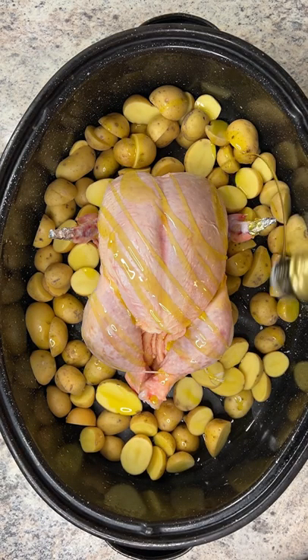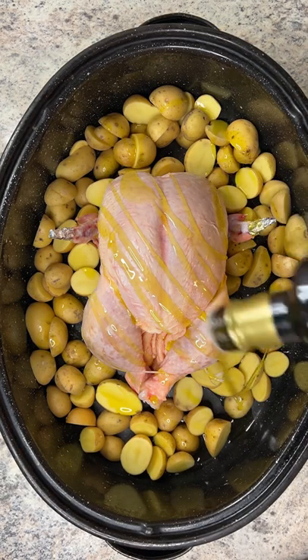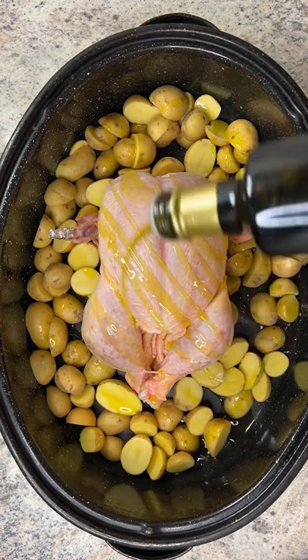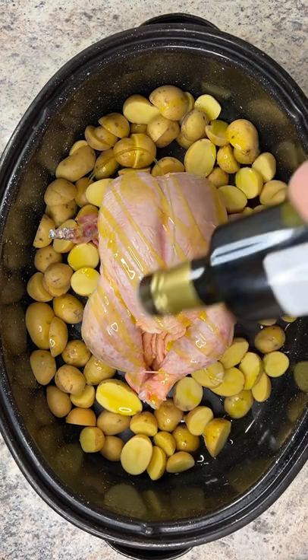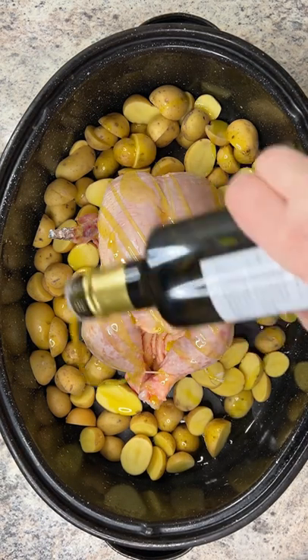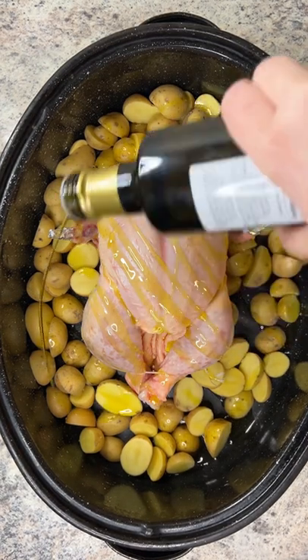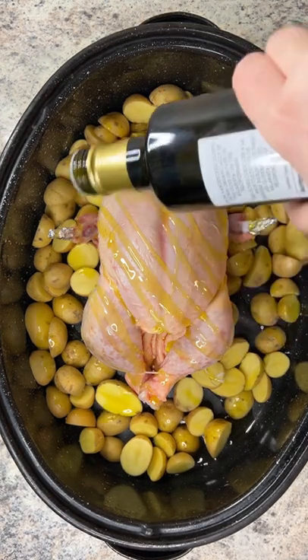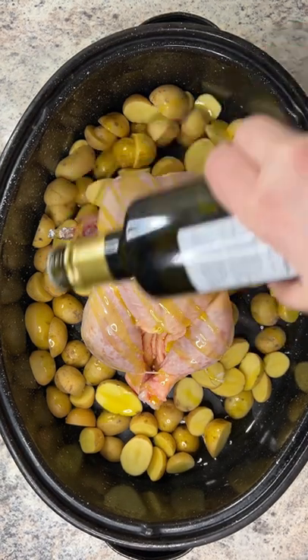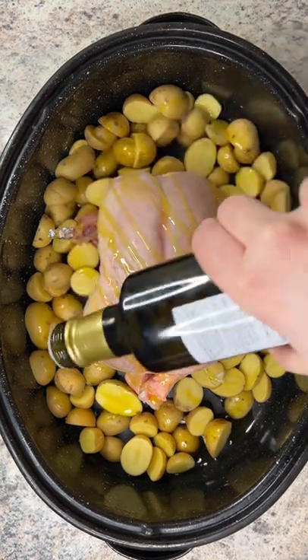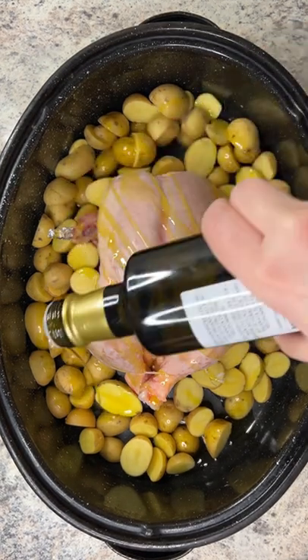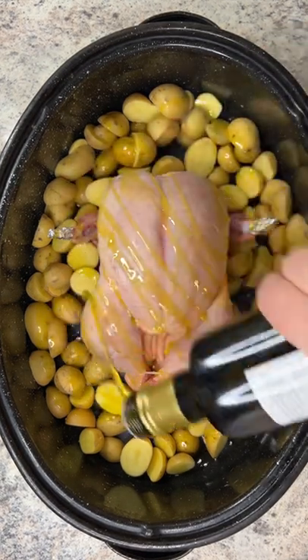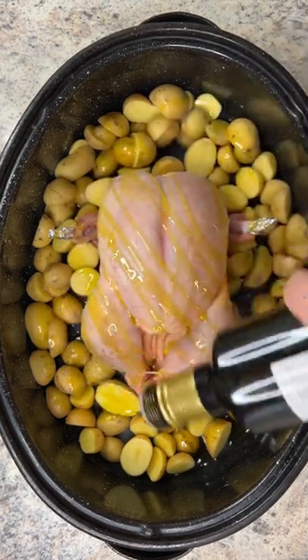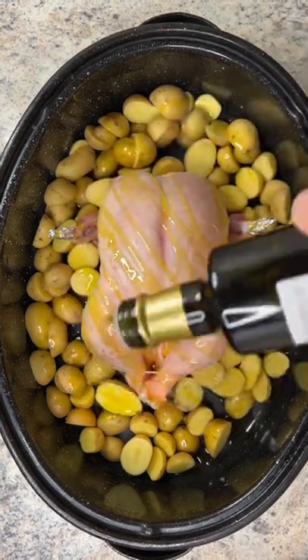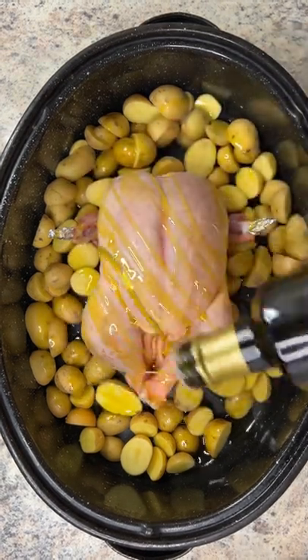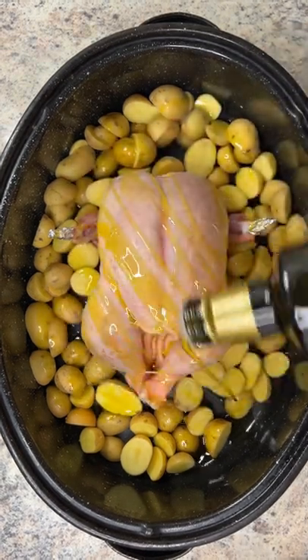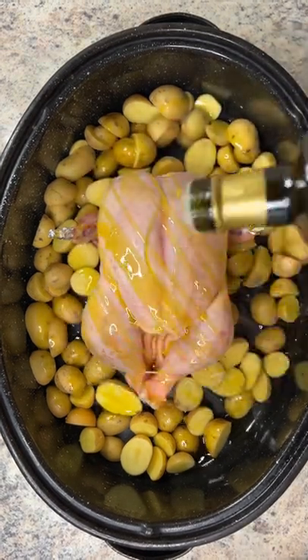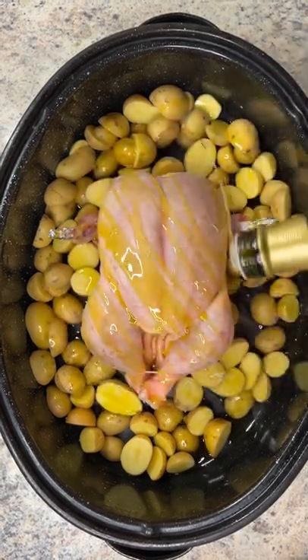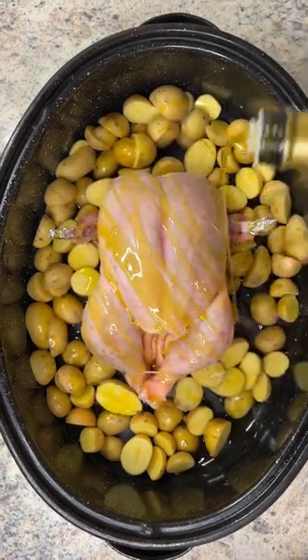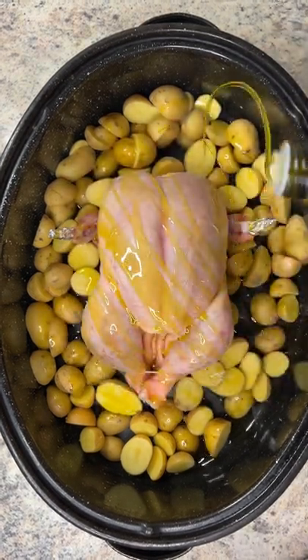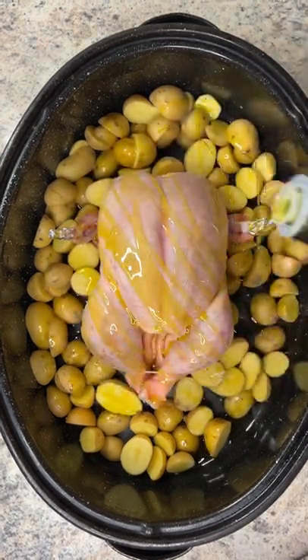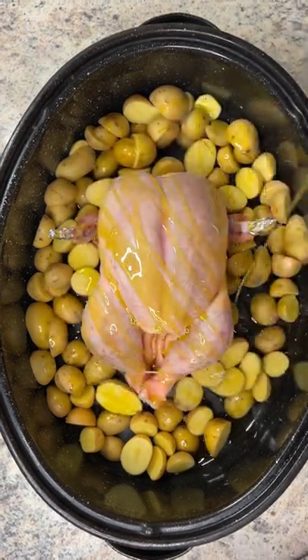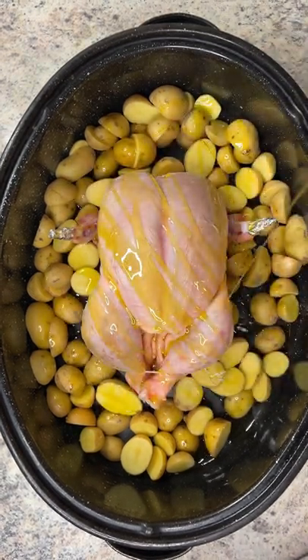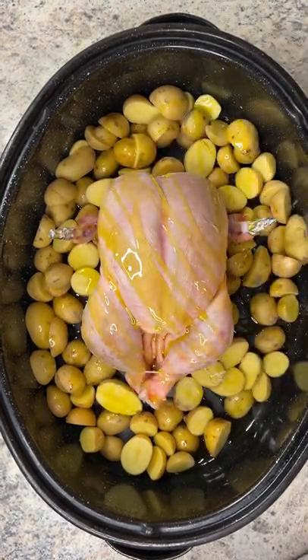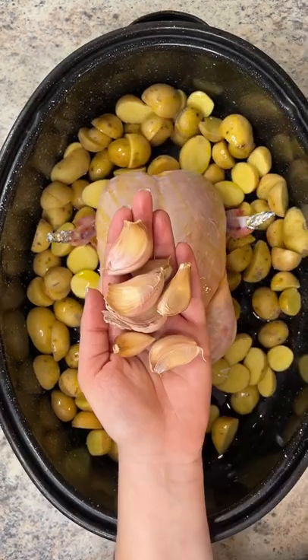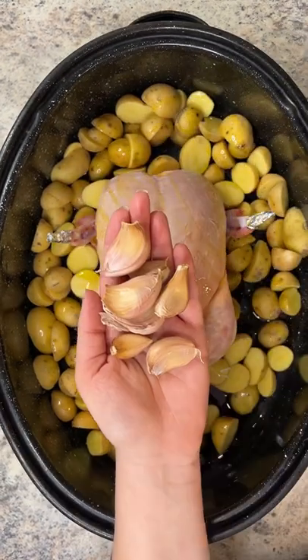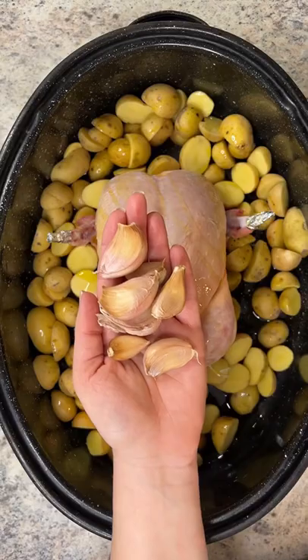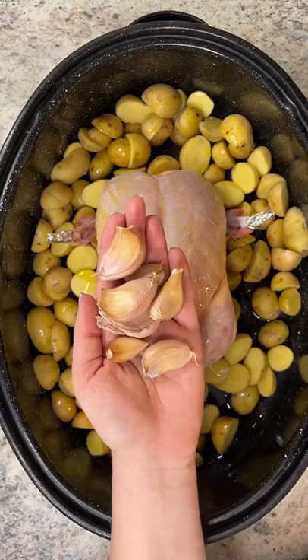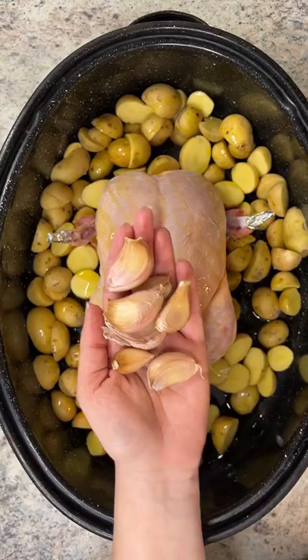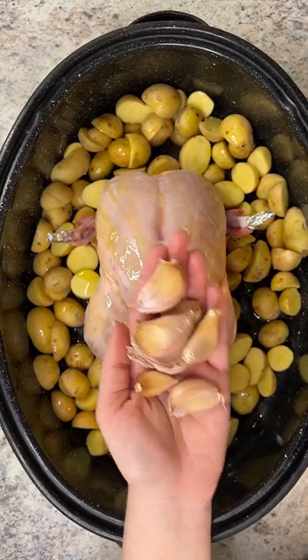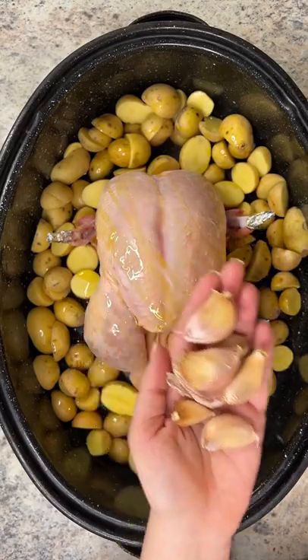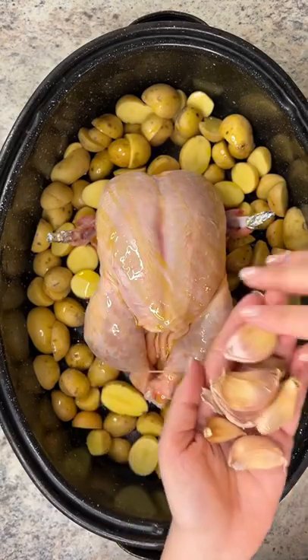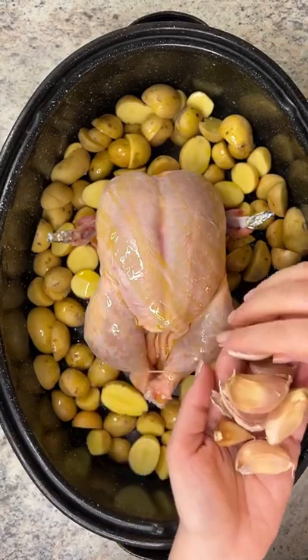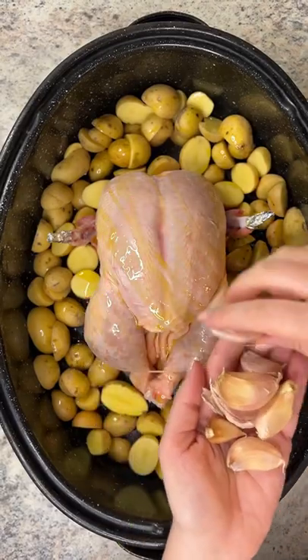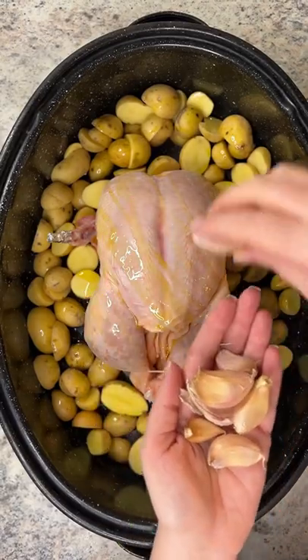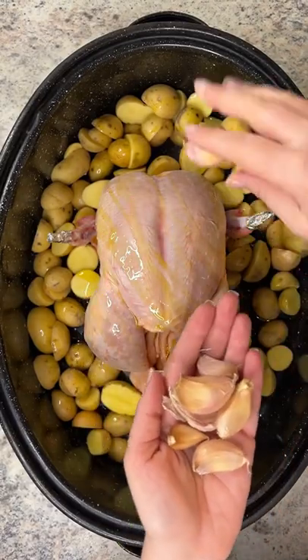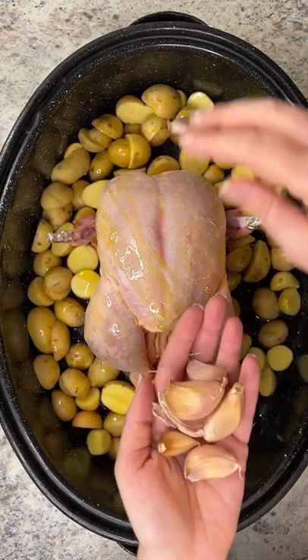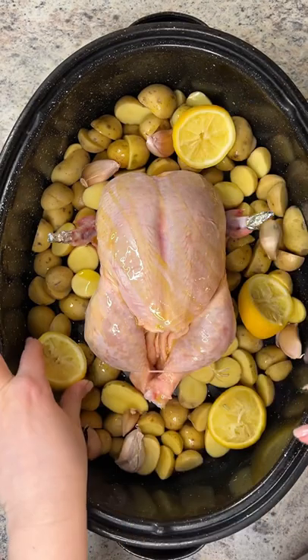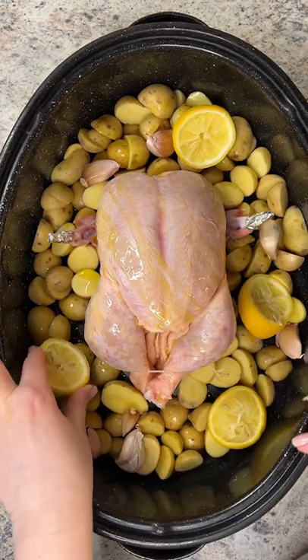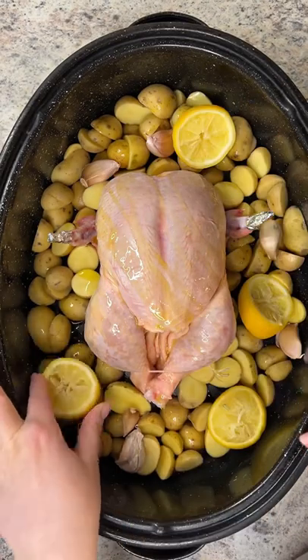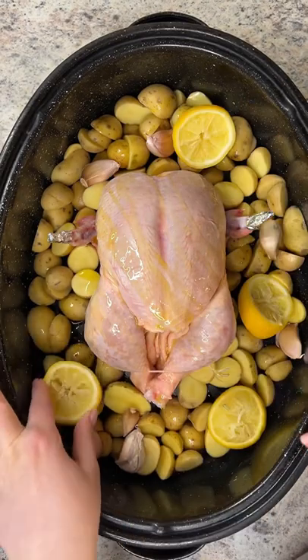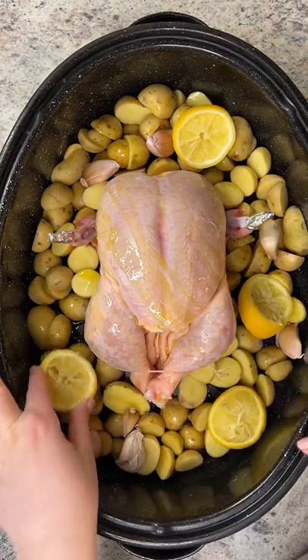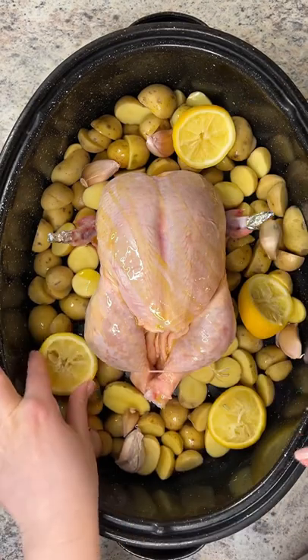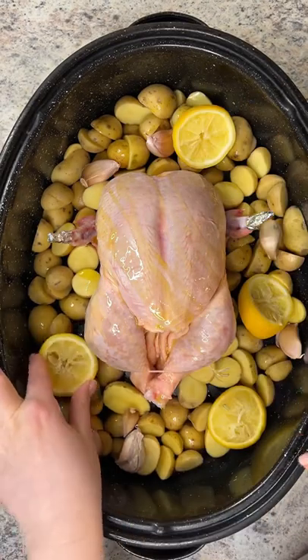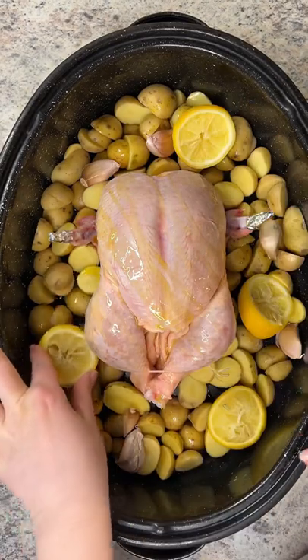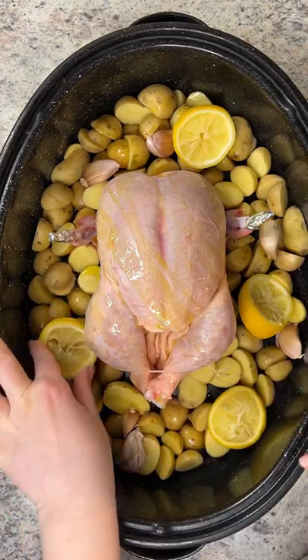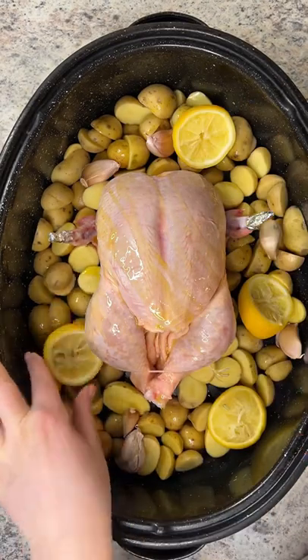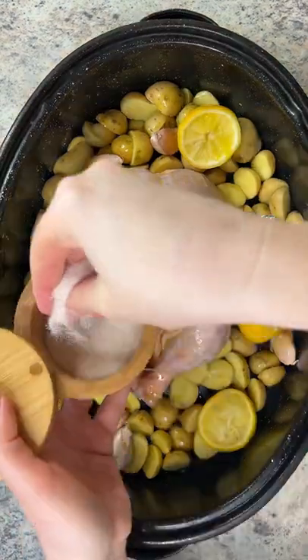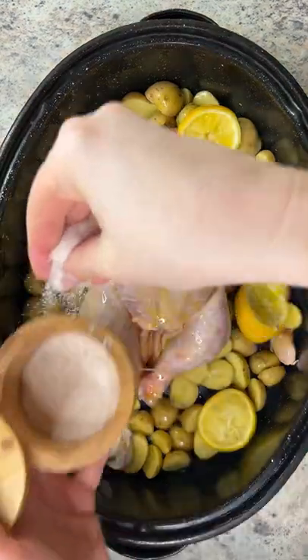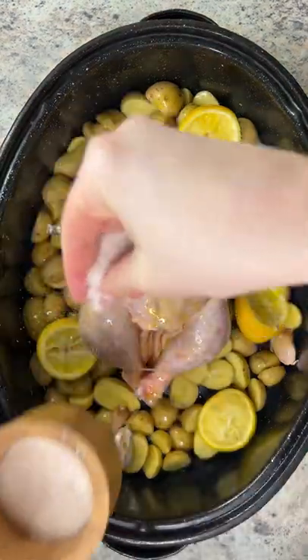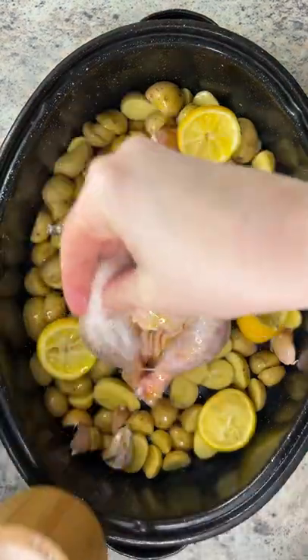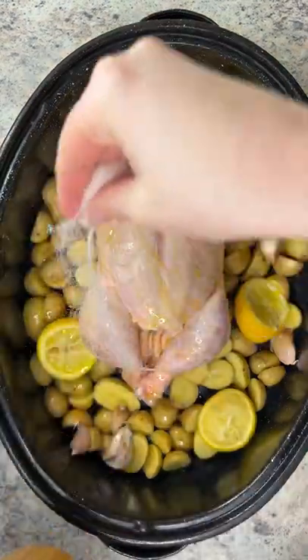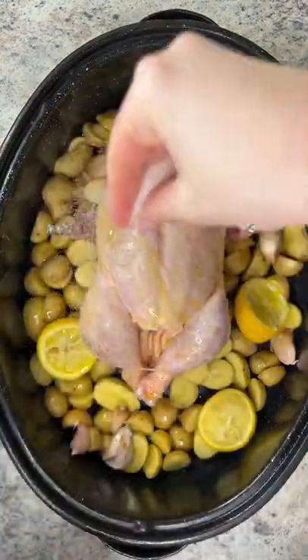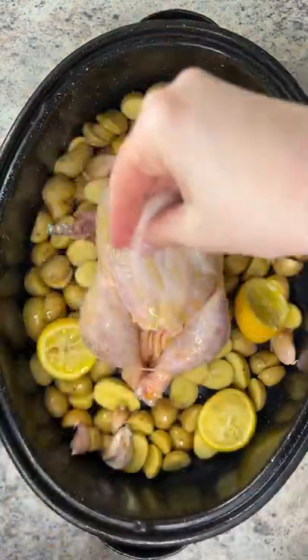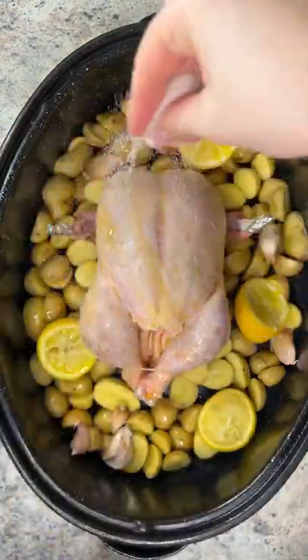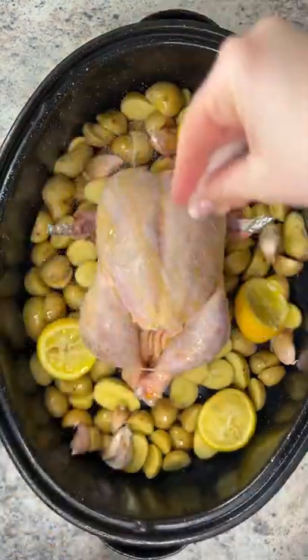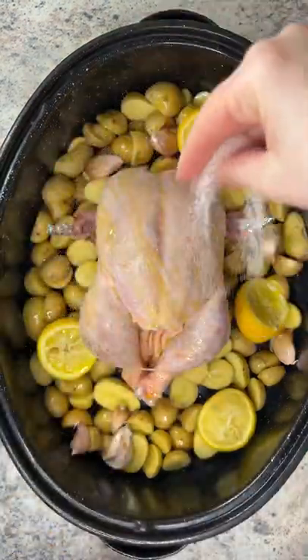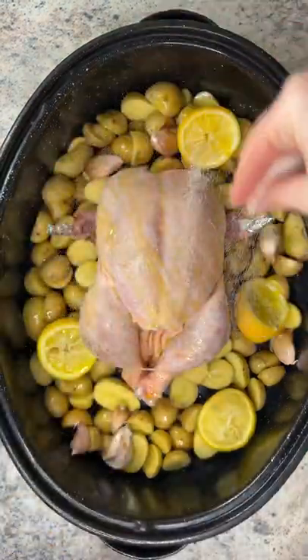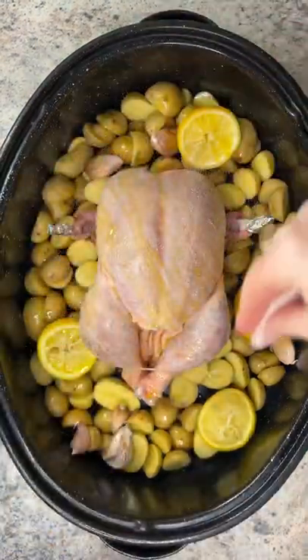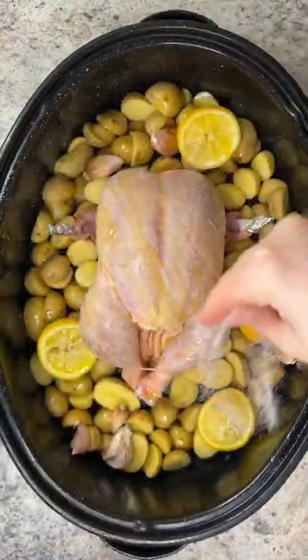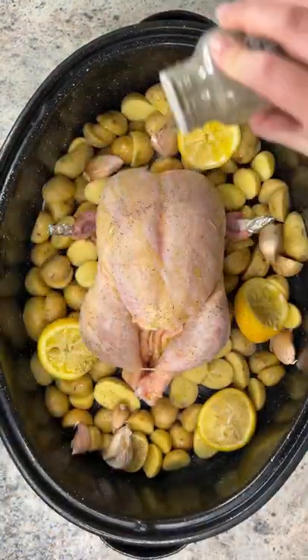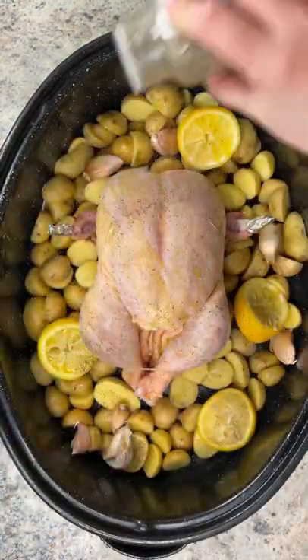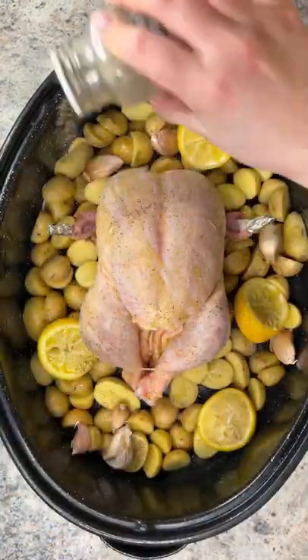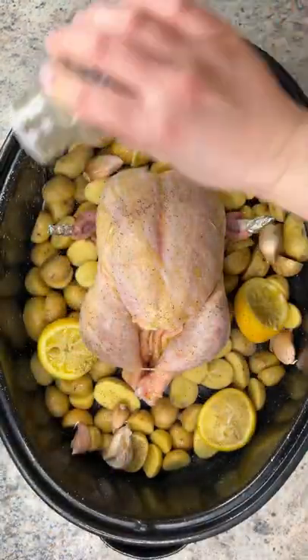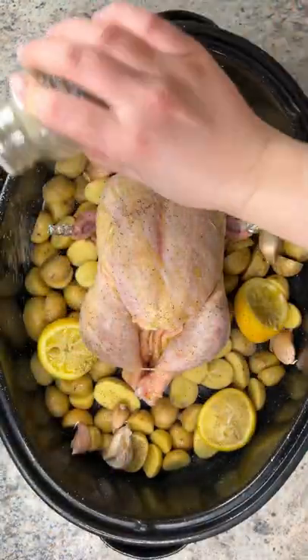Optionally, you could add a touch of foil to the wings so that they don't burn. Olive oil, whole garlic, lemon, and lots of spices.